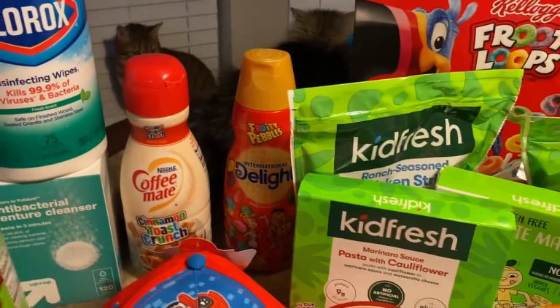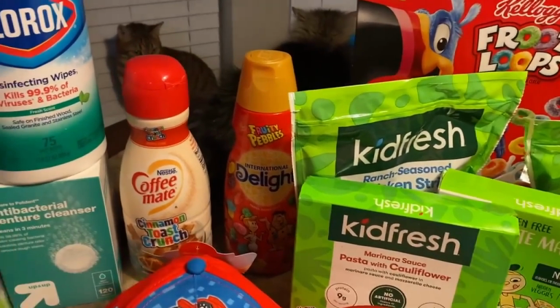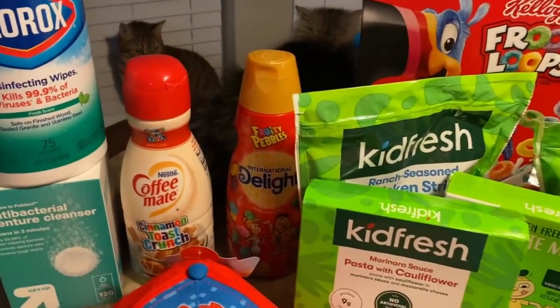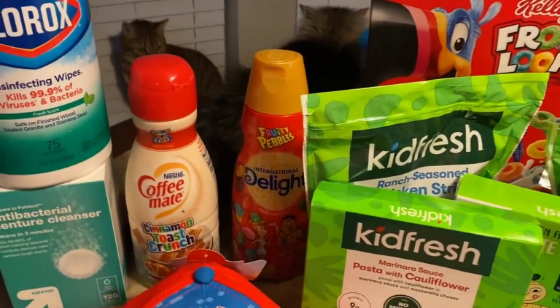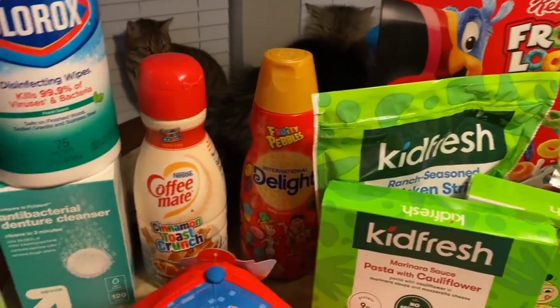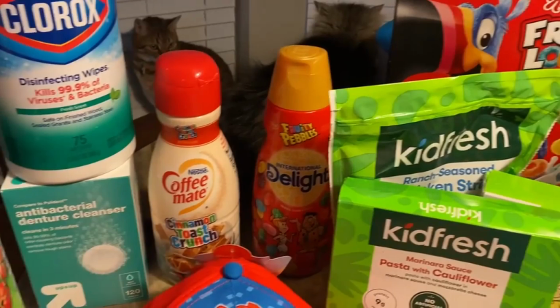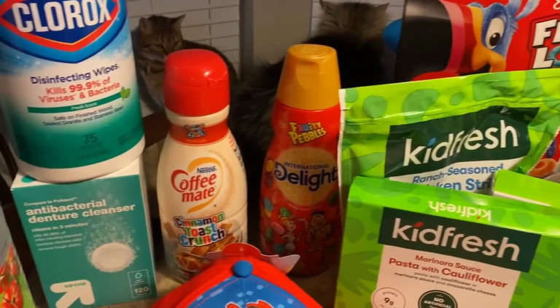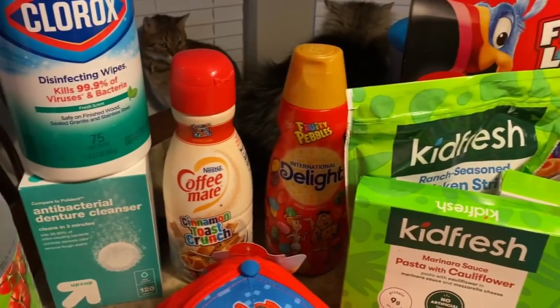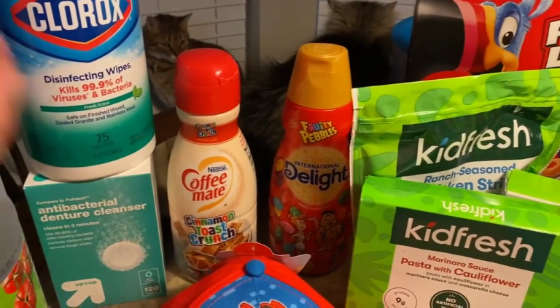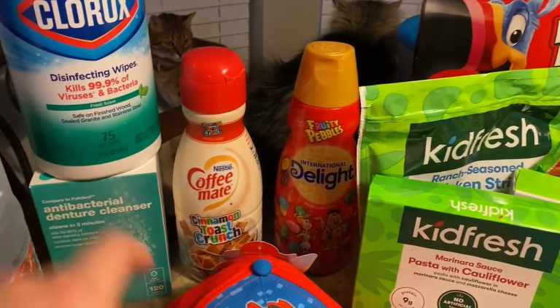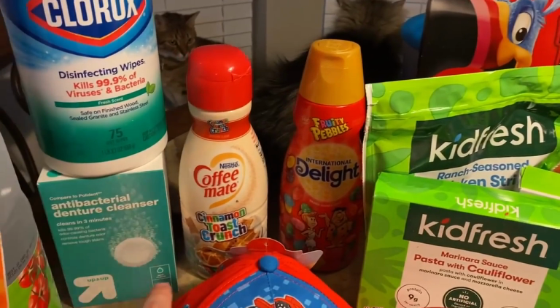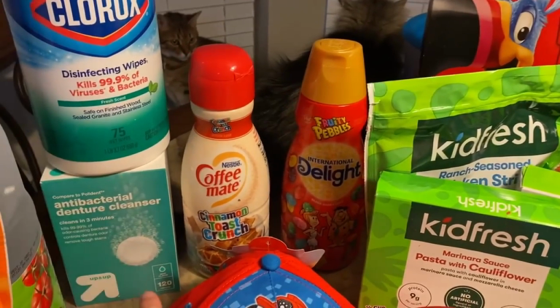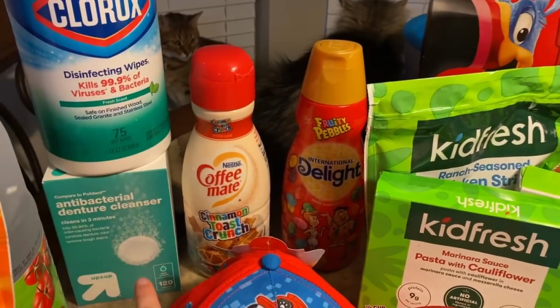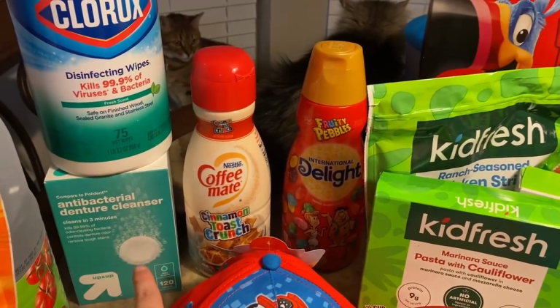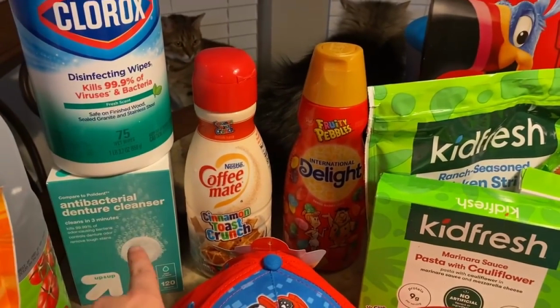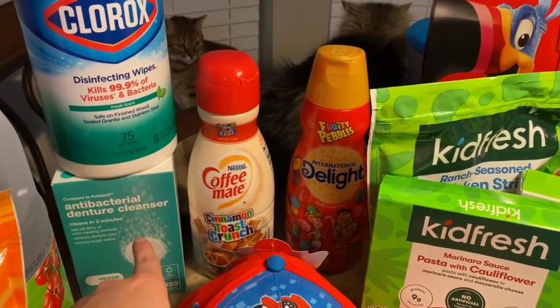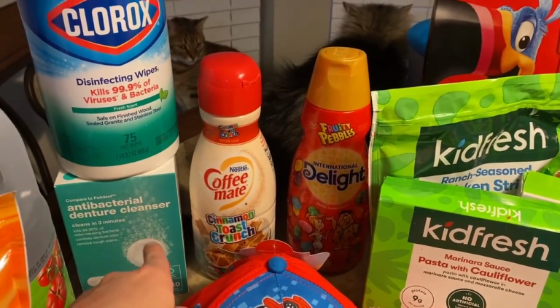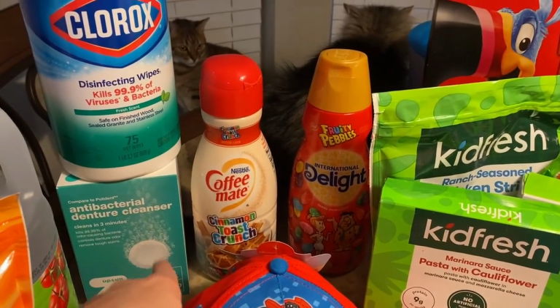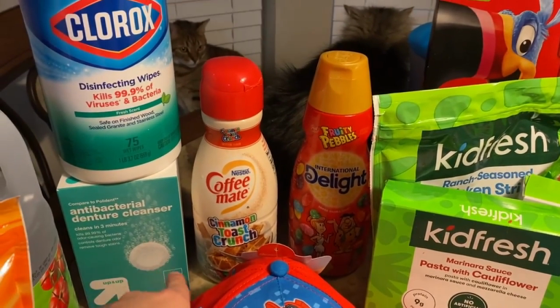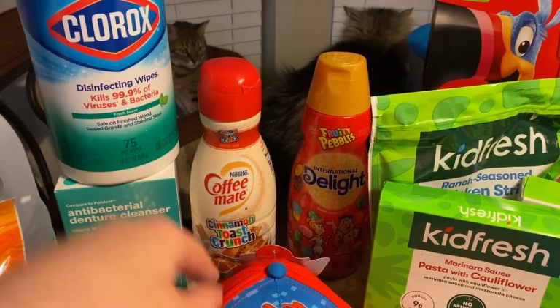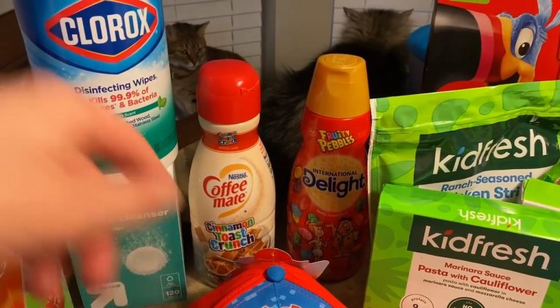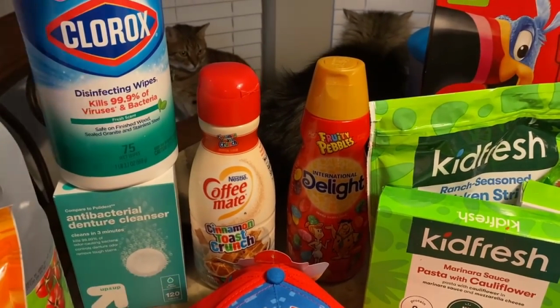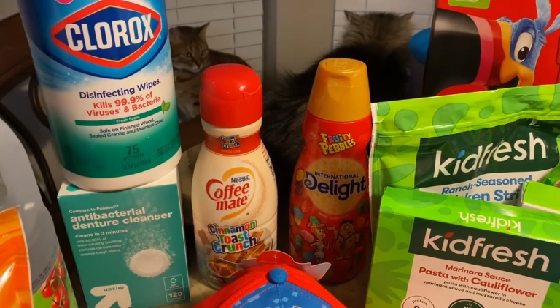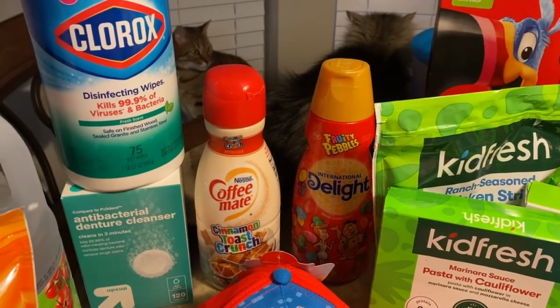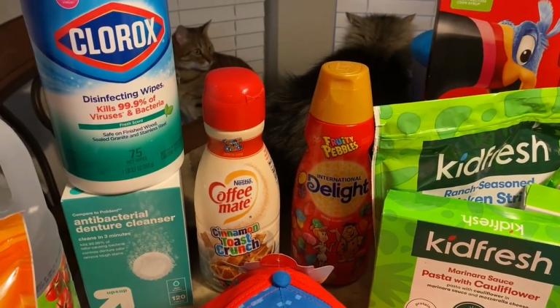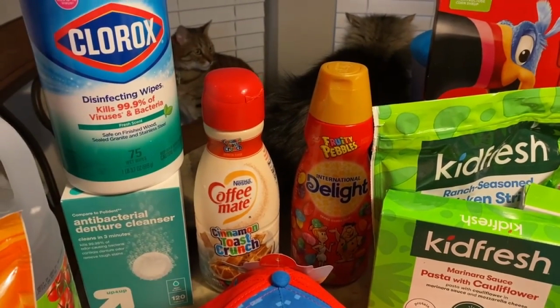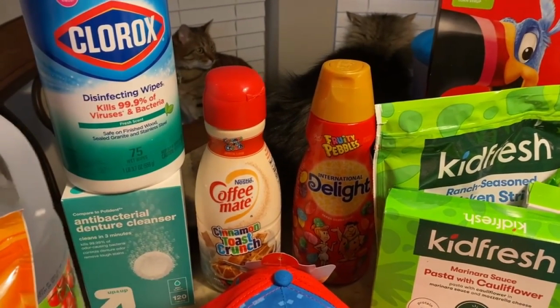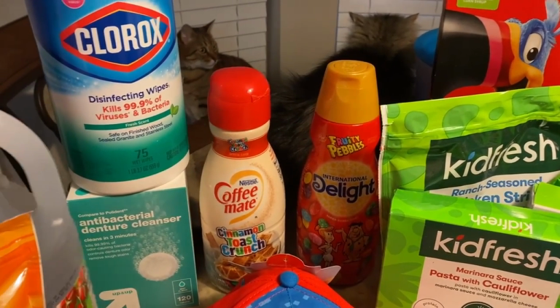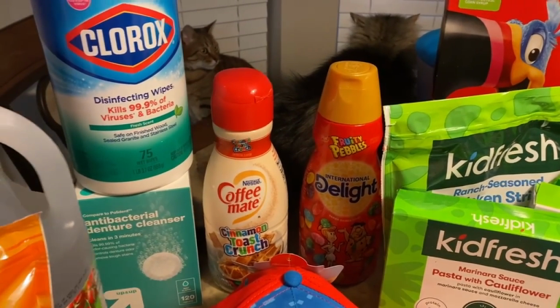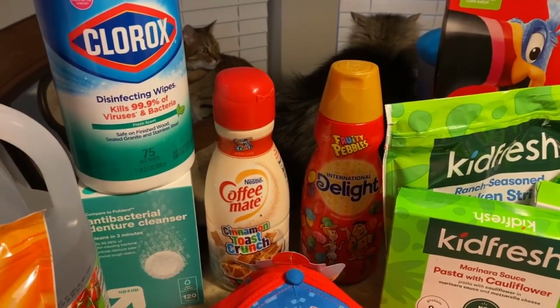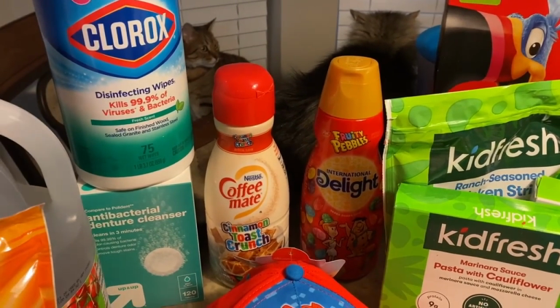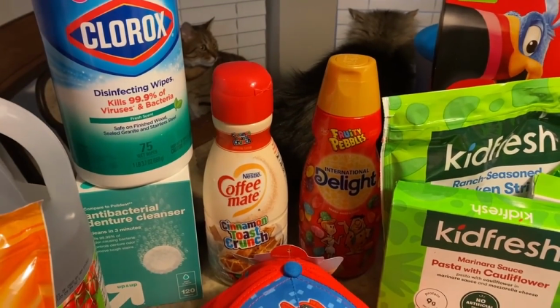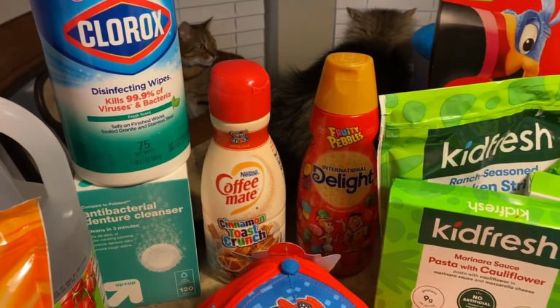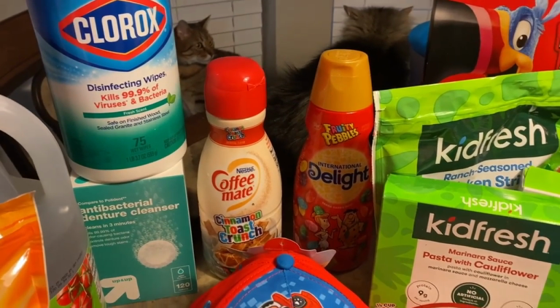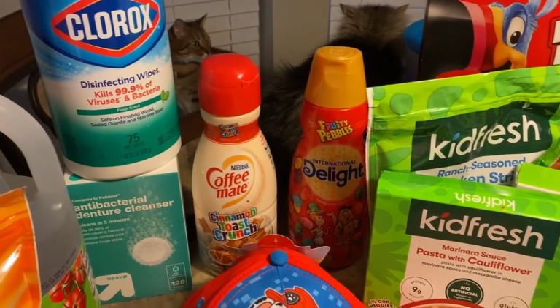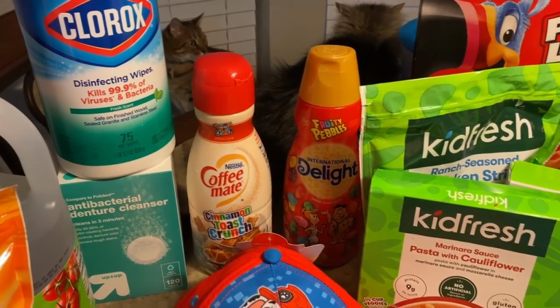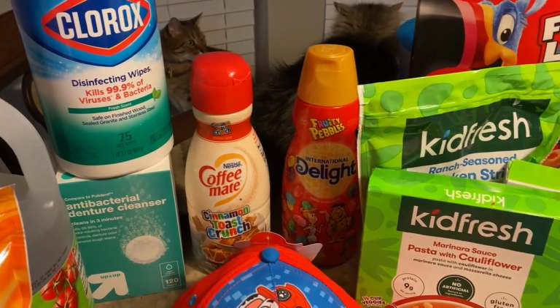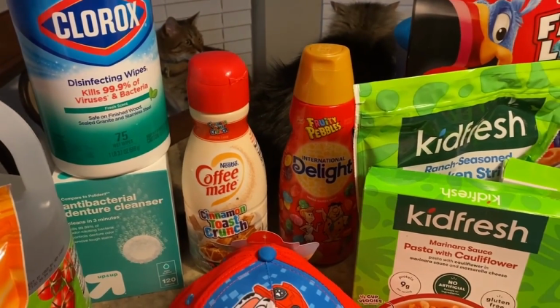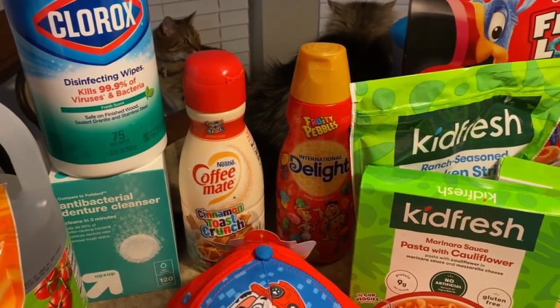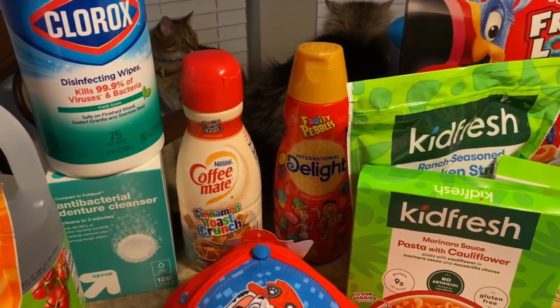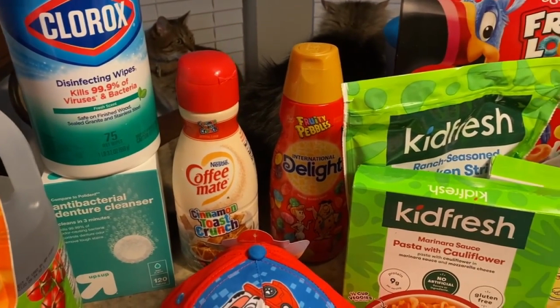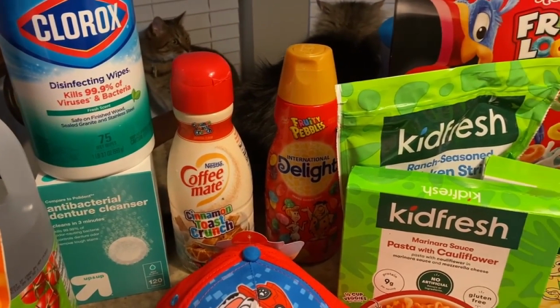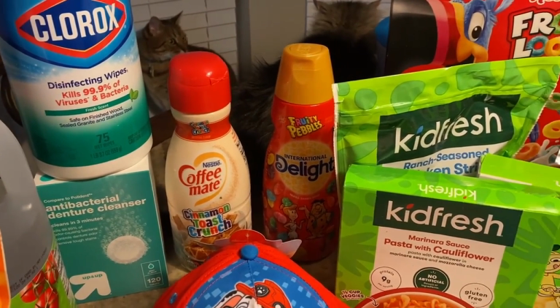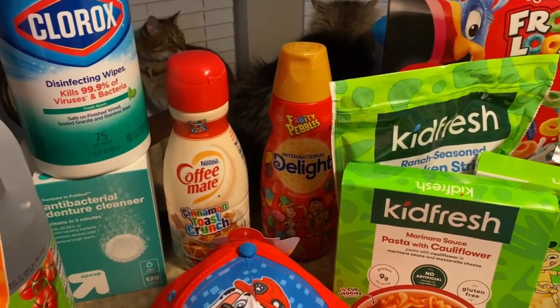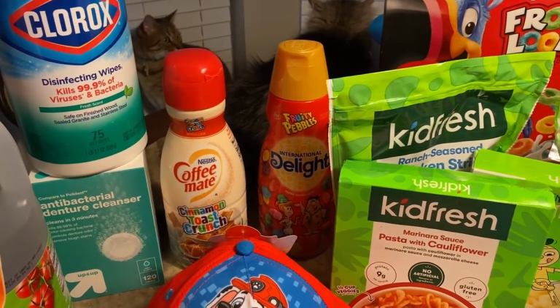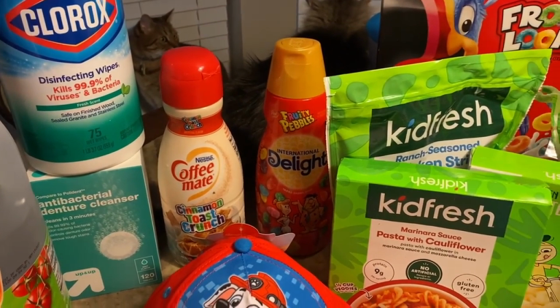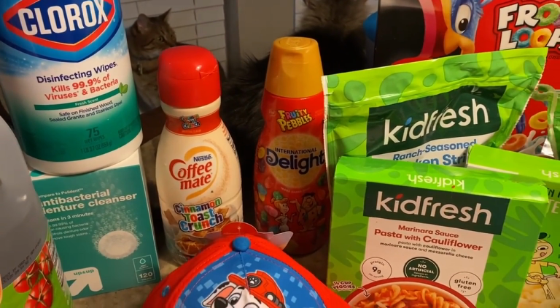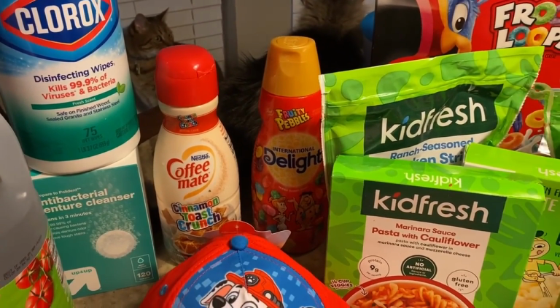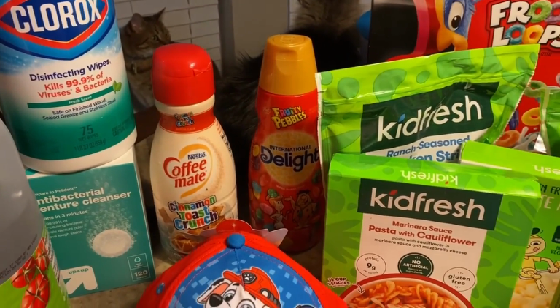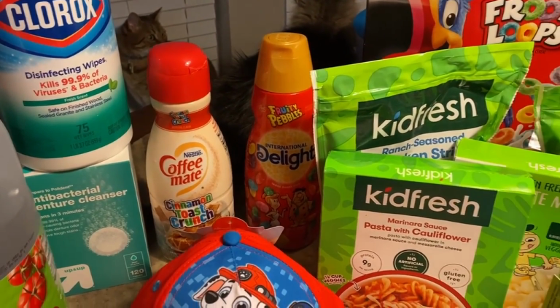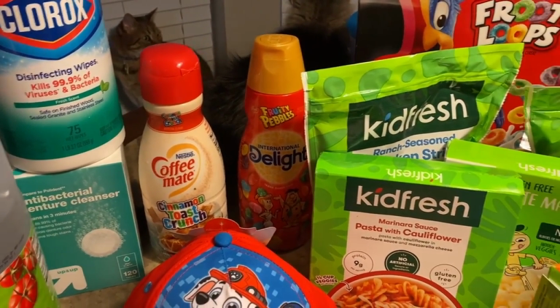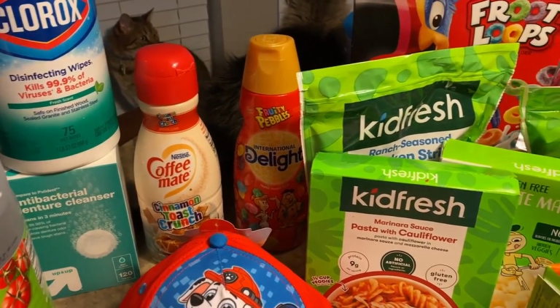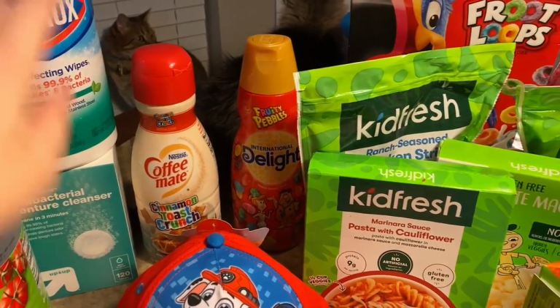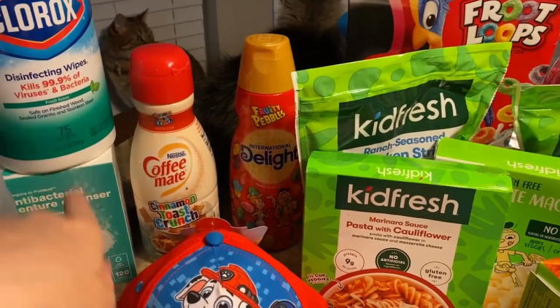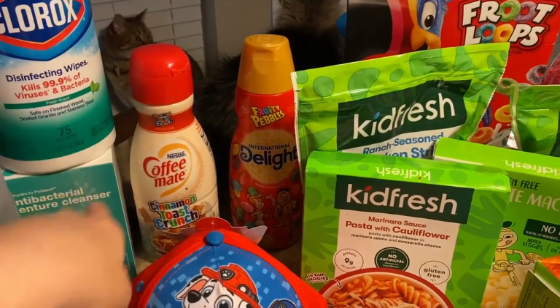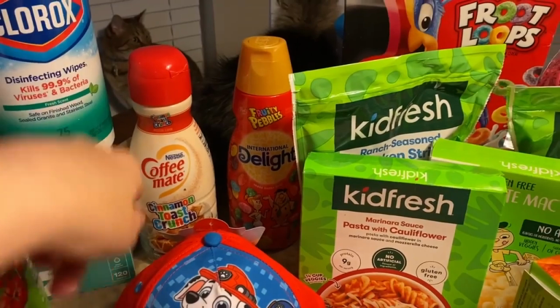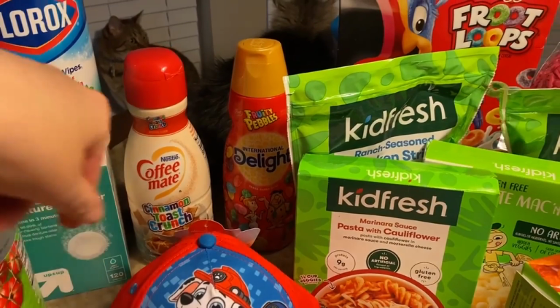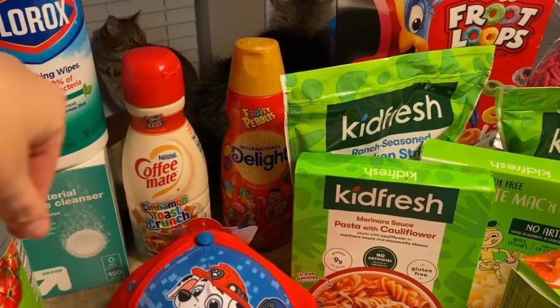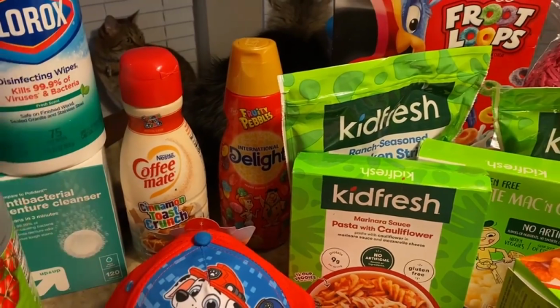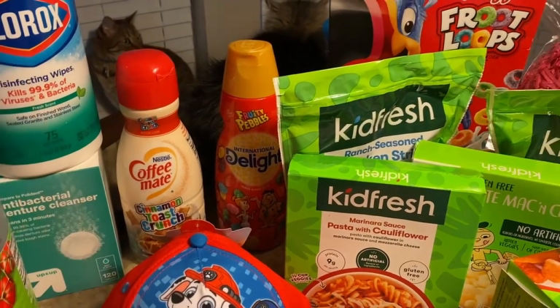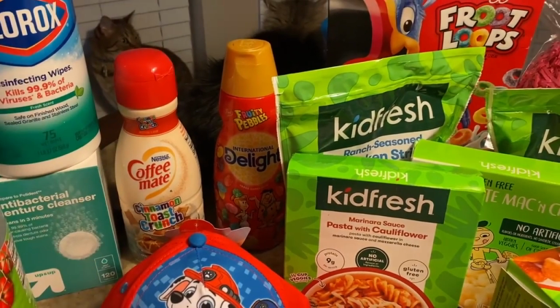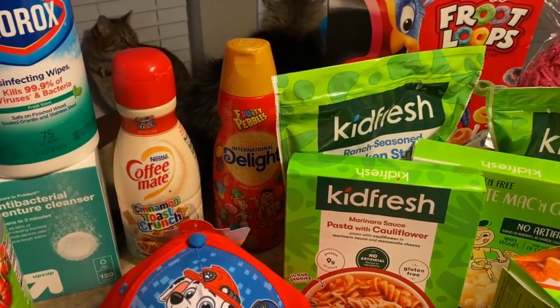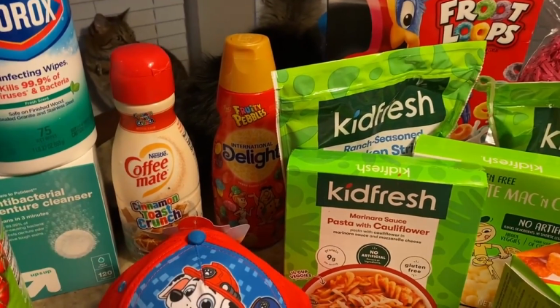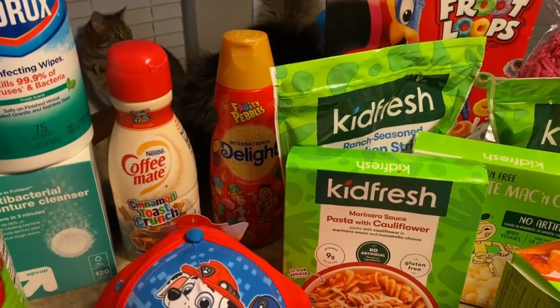I got some antibacterial denture cleanser. I have a night guard that I sleep with, so that's how I clean it.